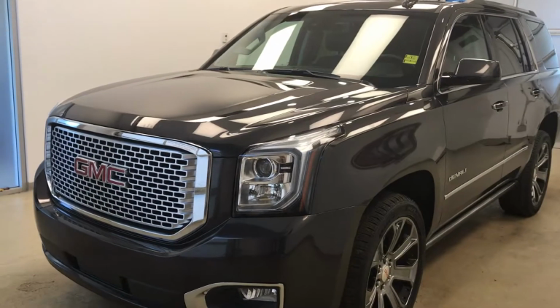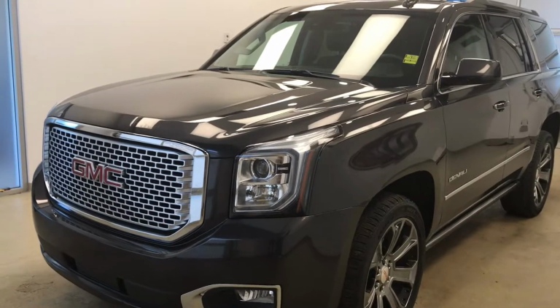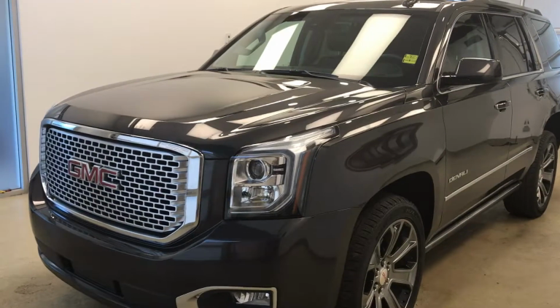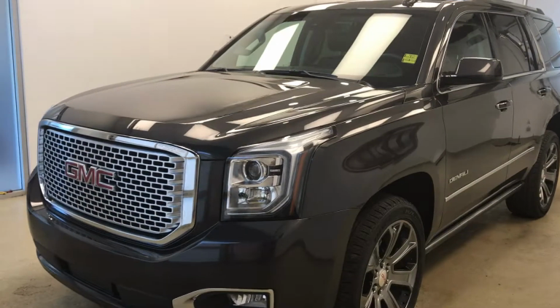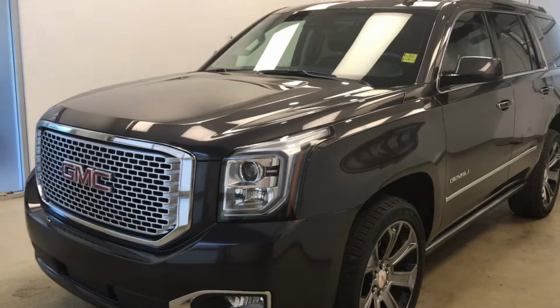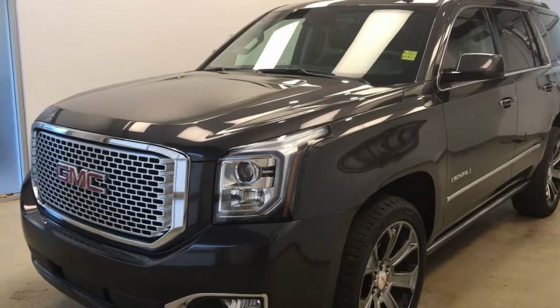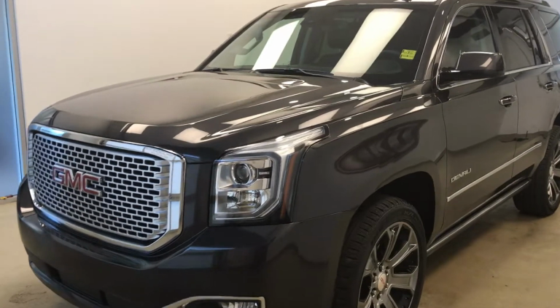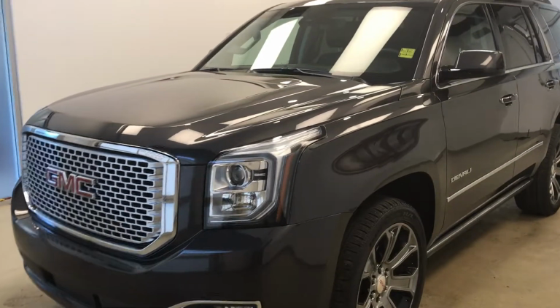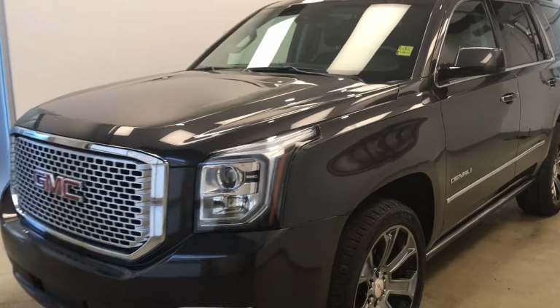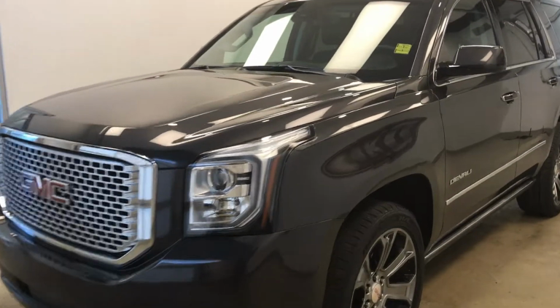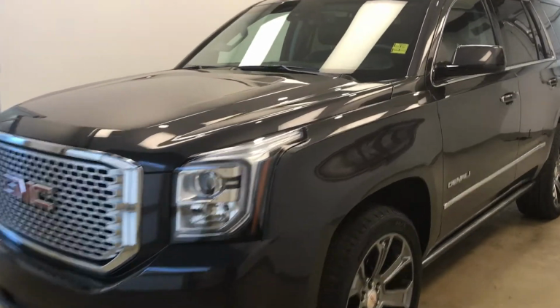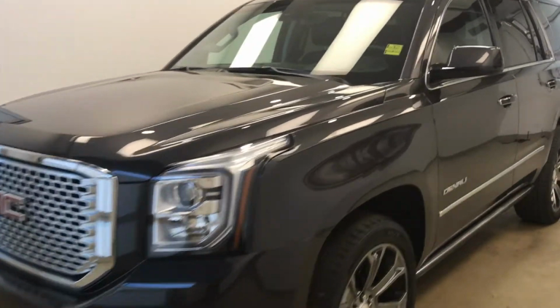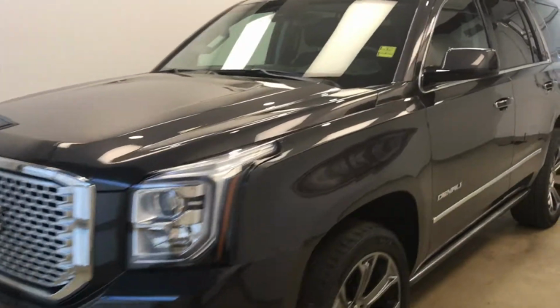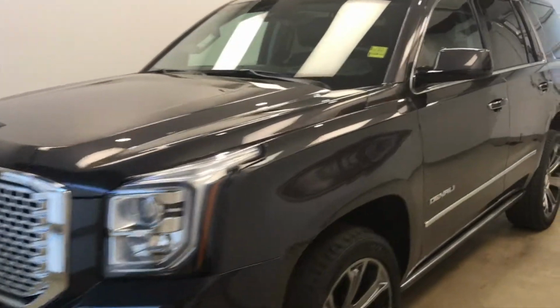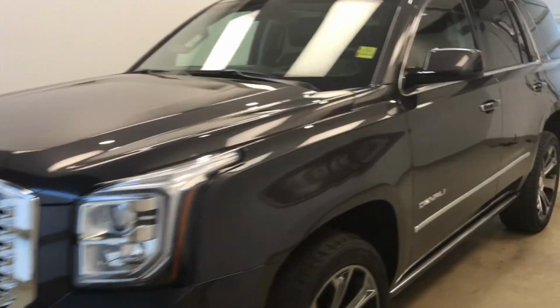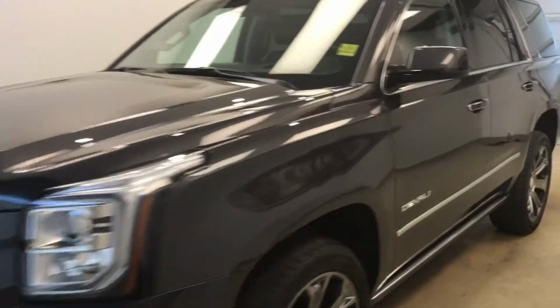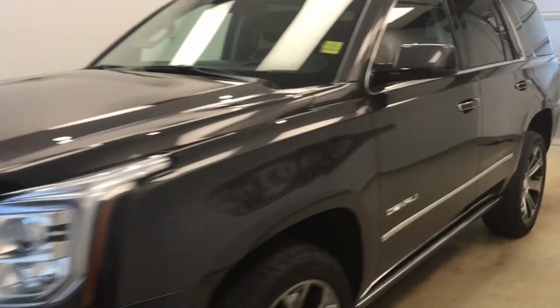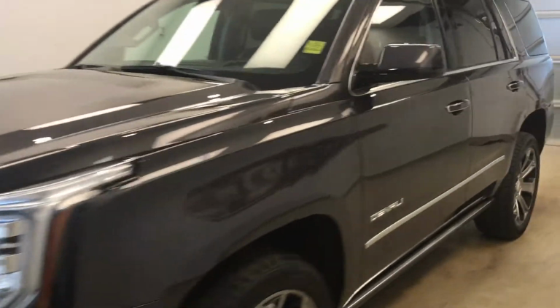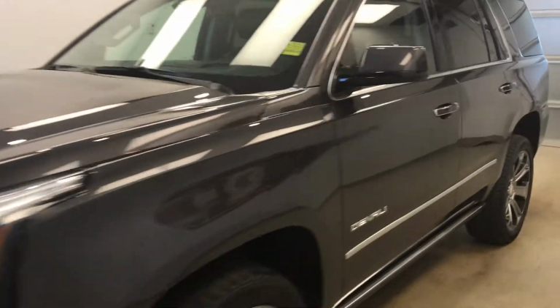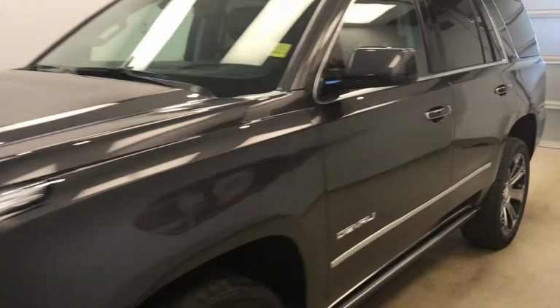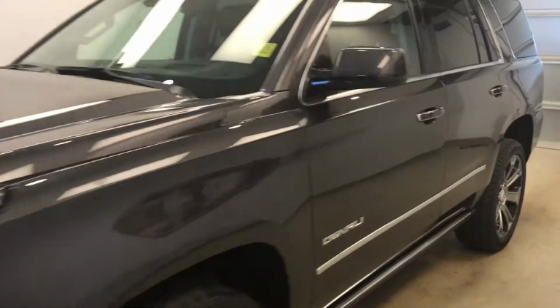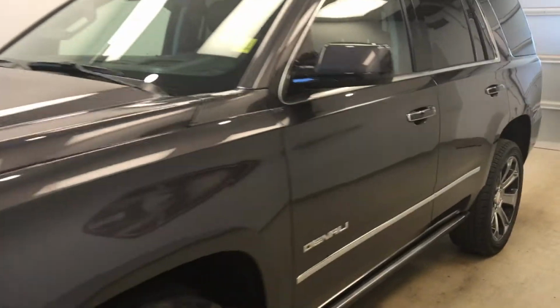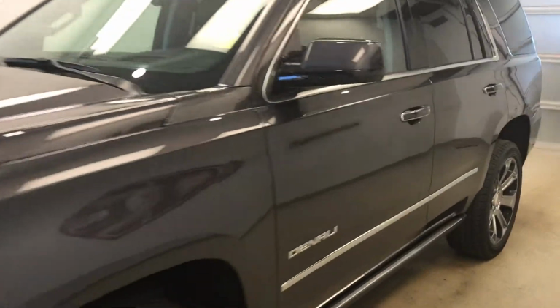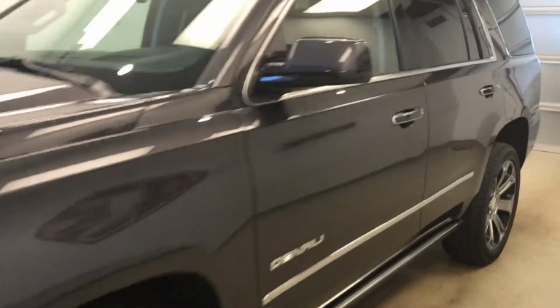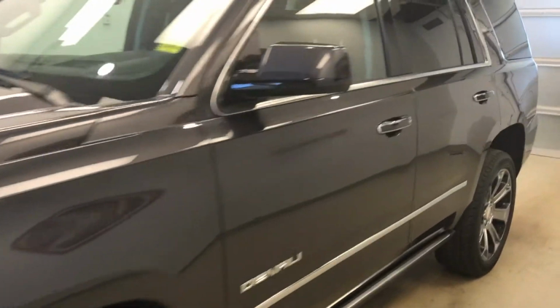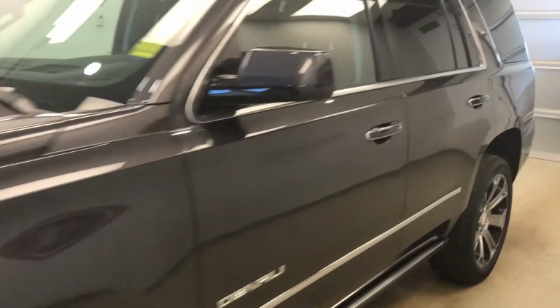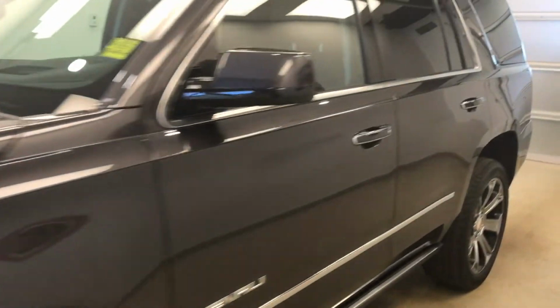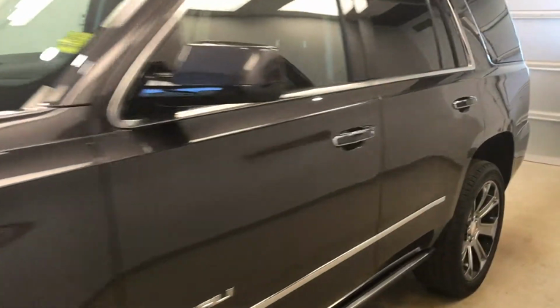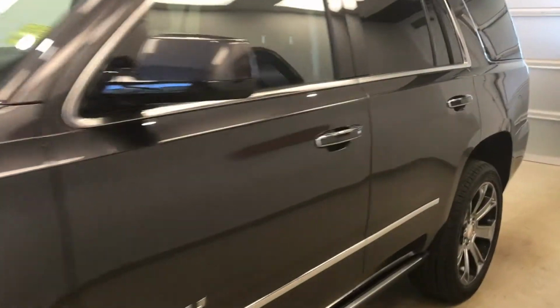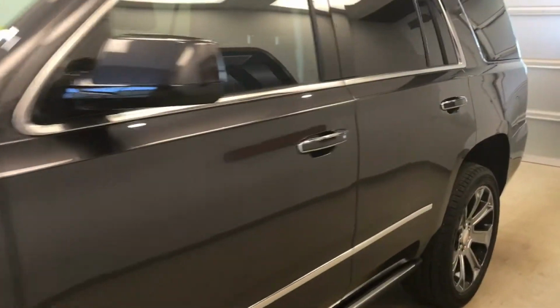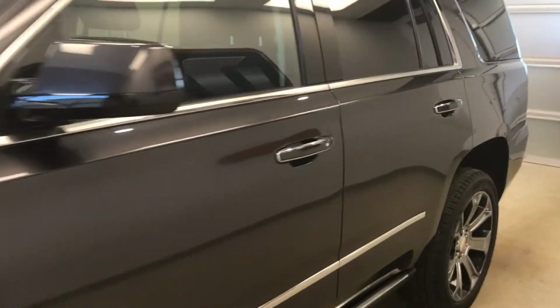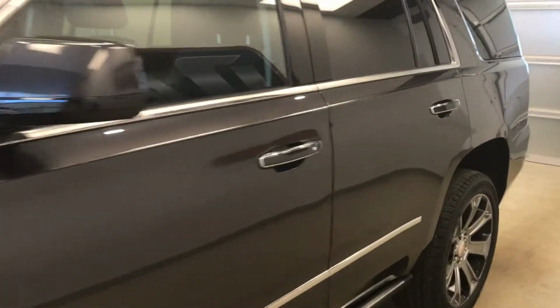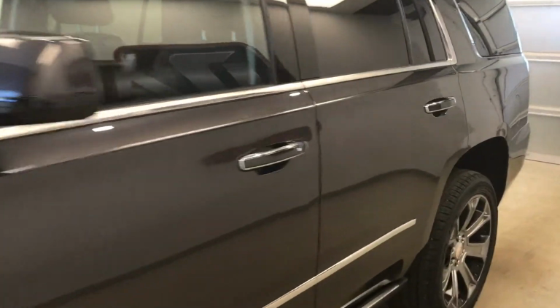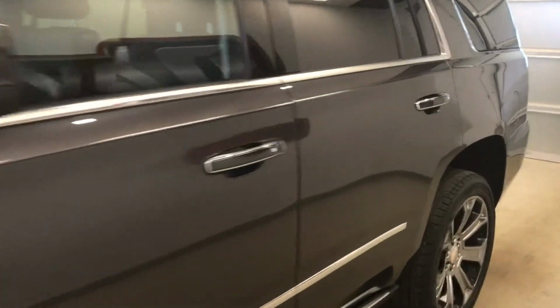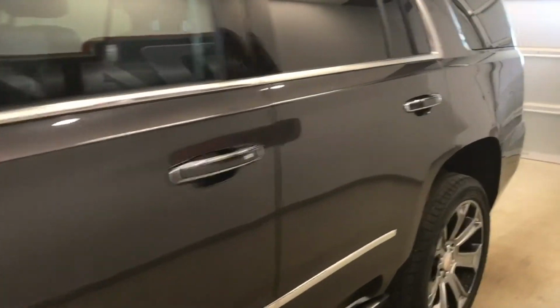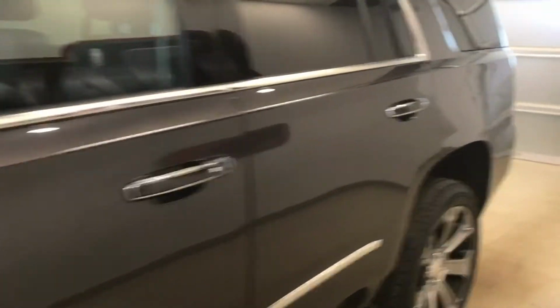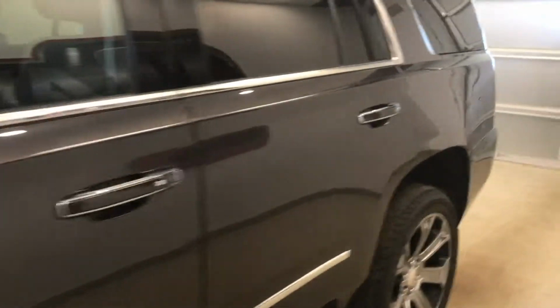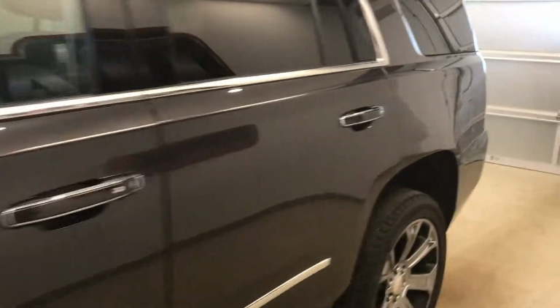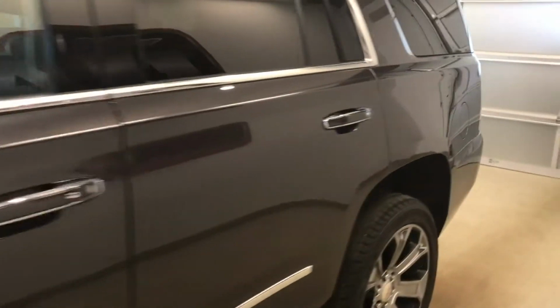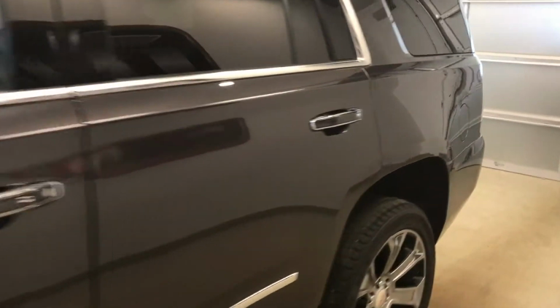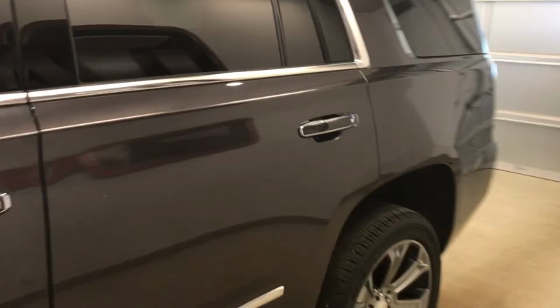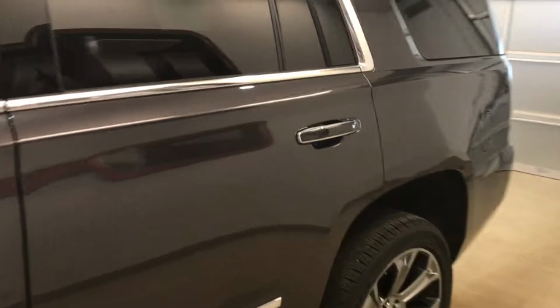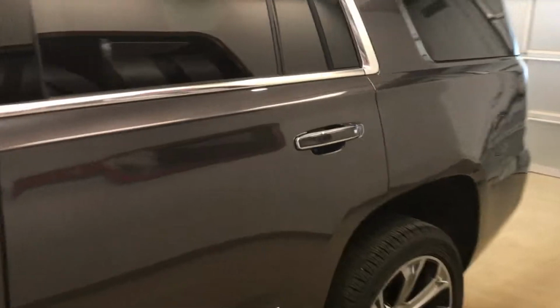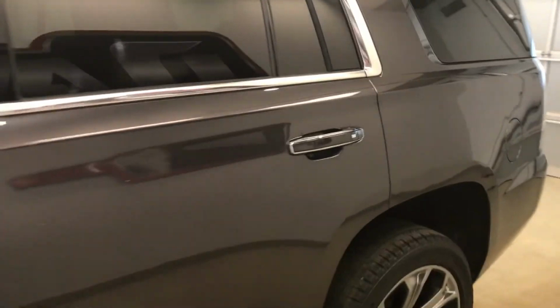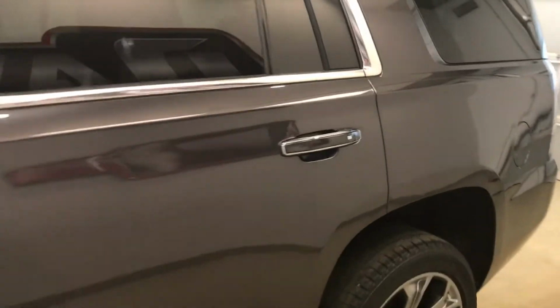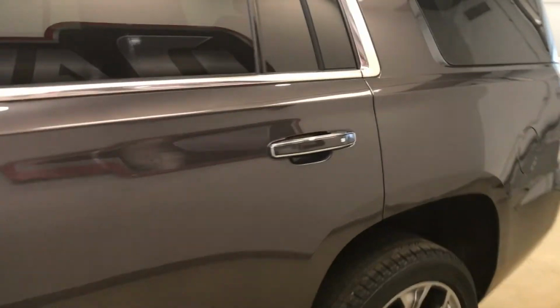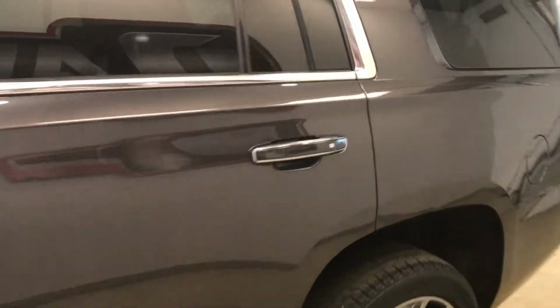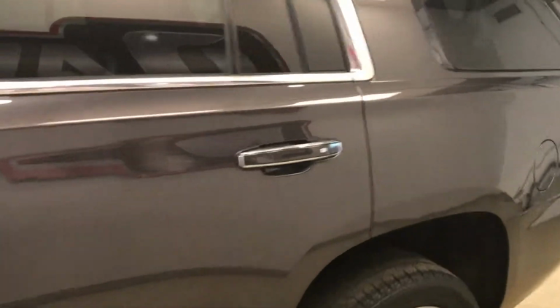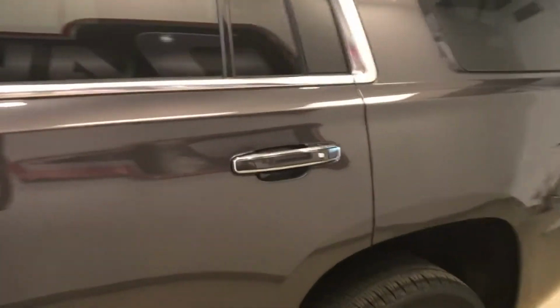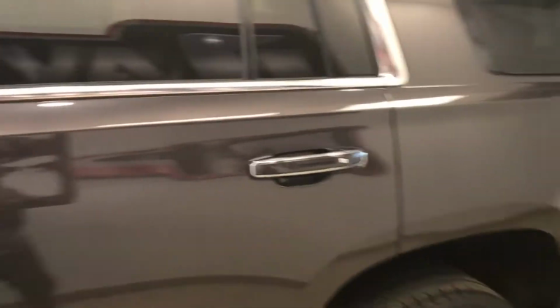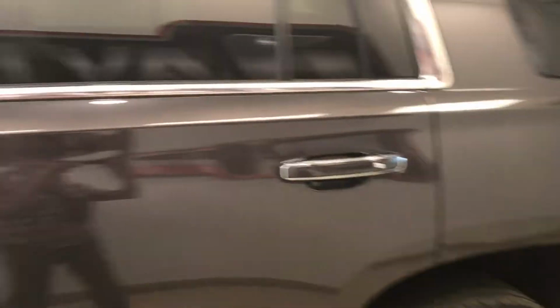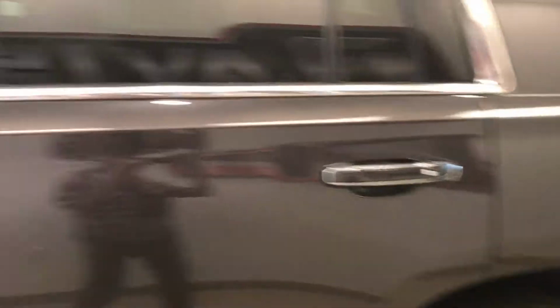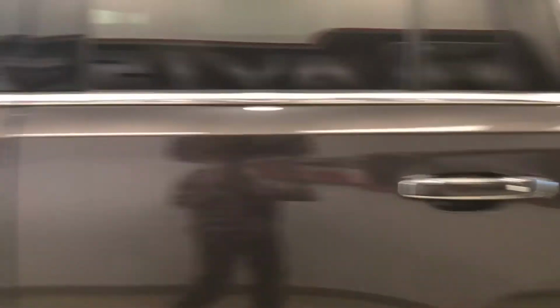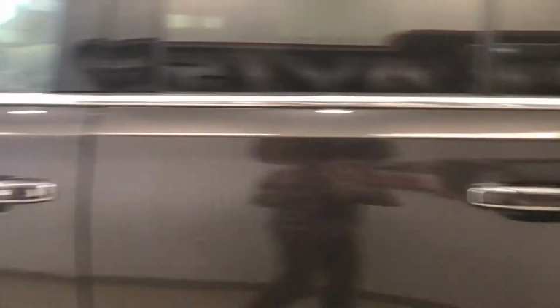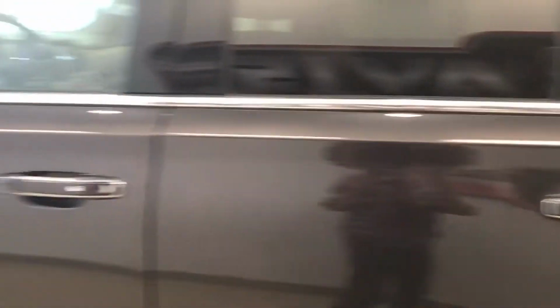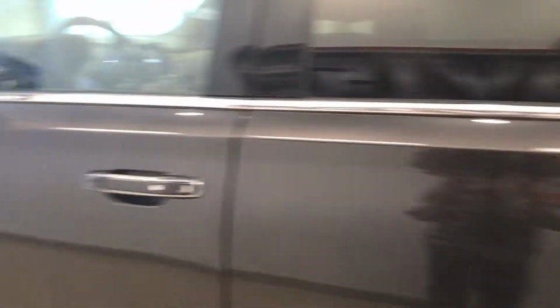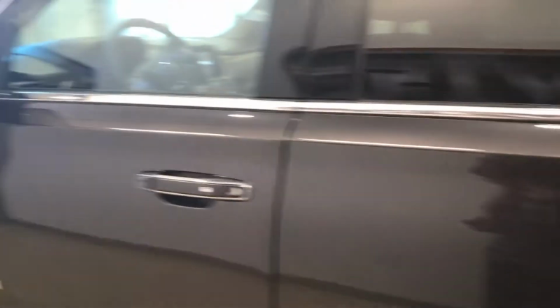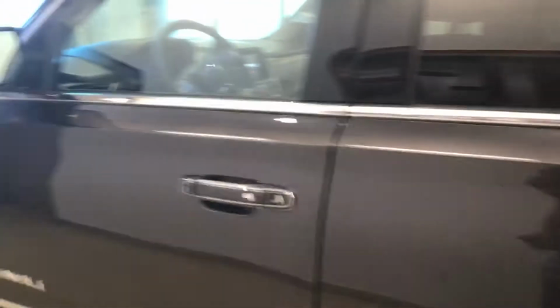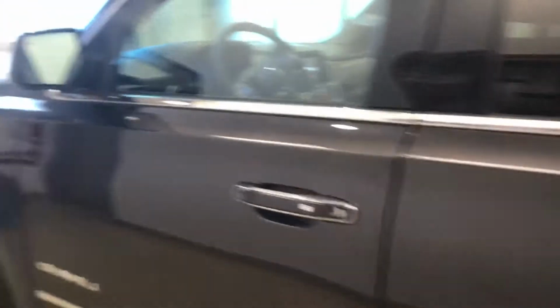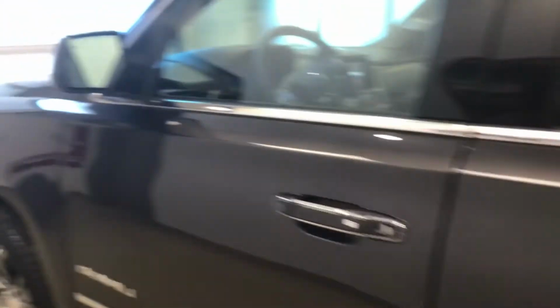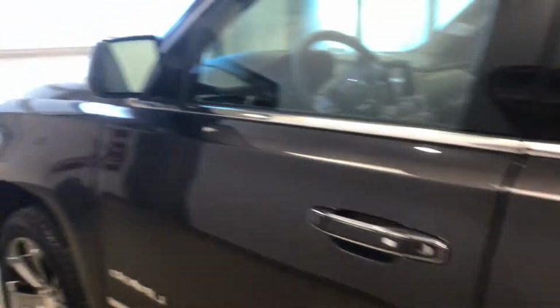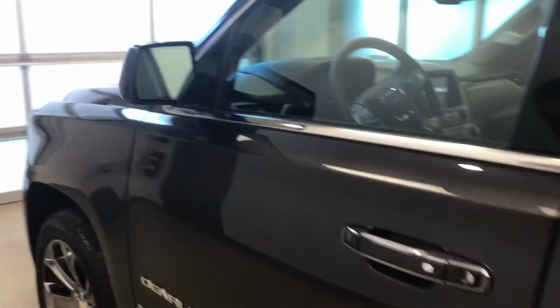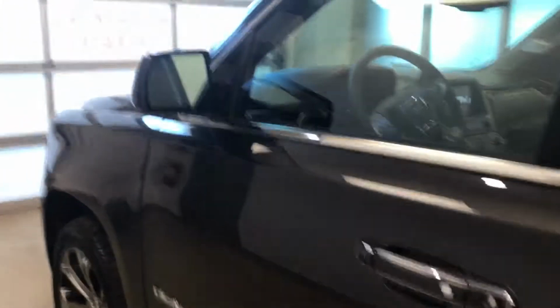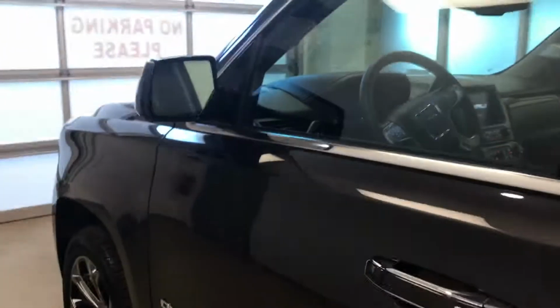This is stock number 183742 on a 2016 GMC Yukon Denali, and our exterior color is iridium.